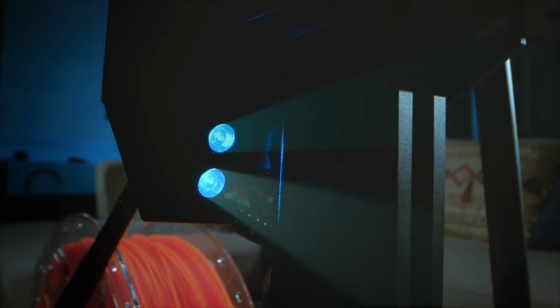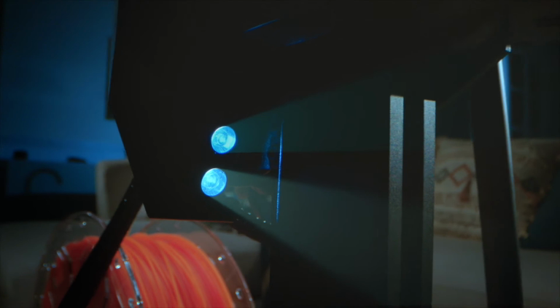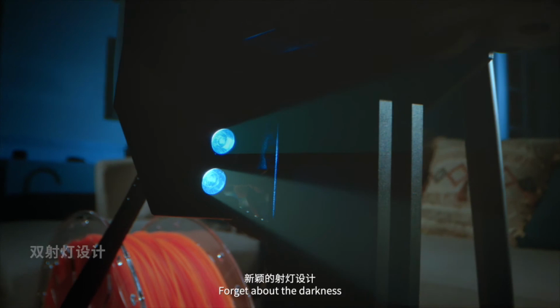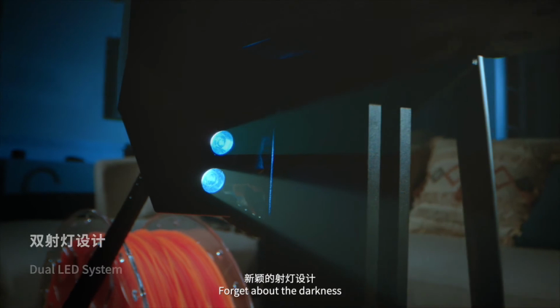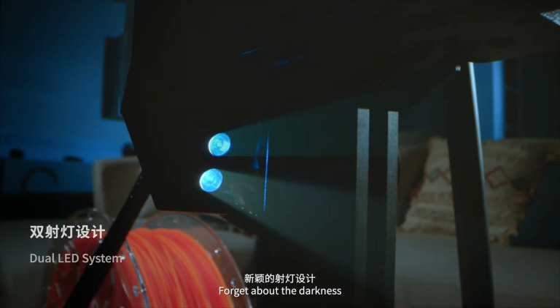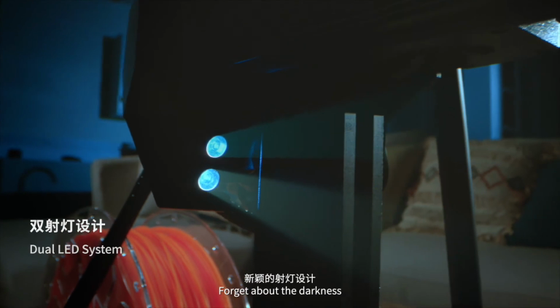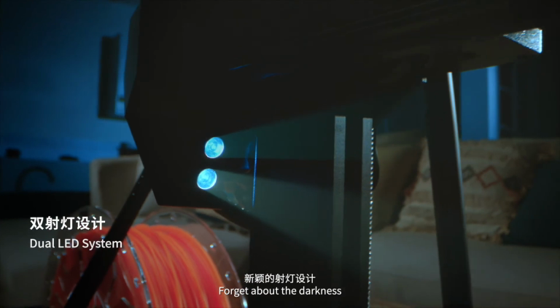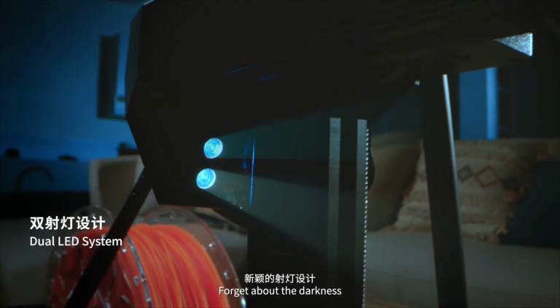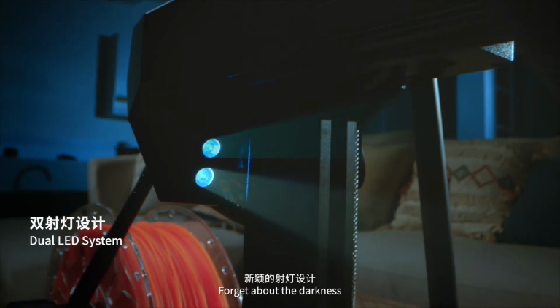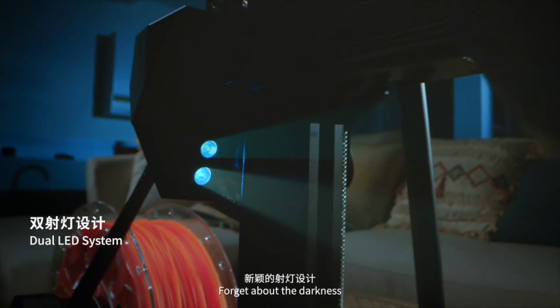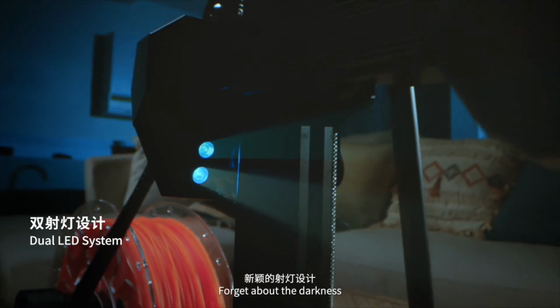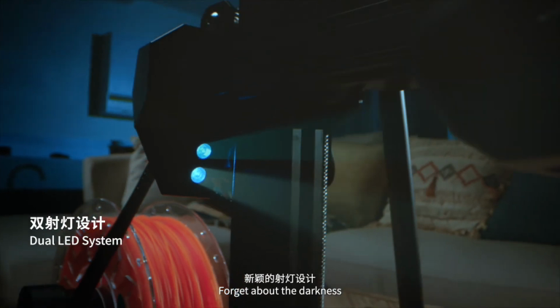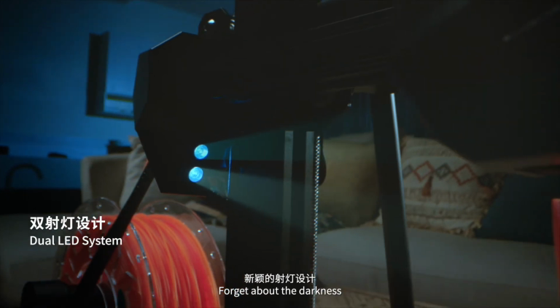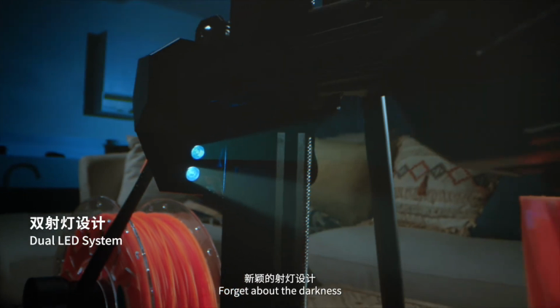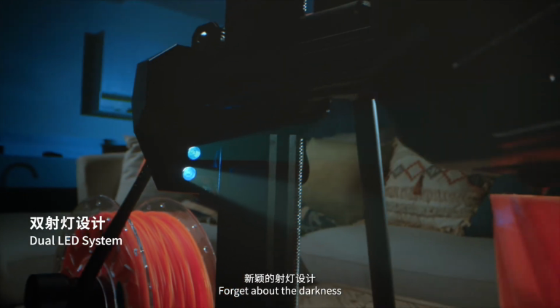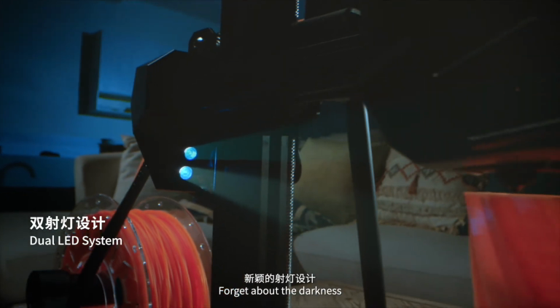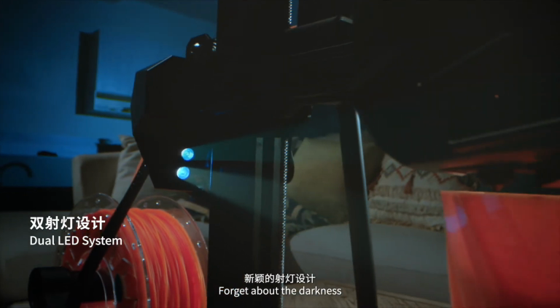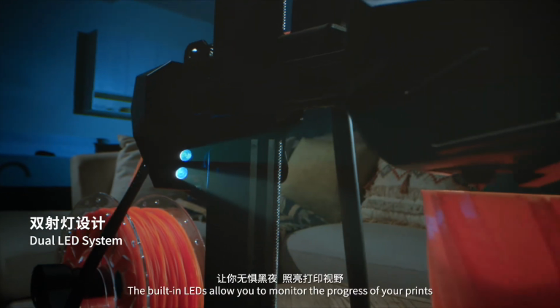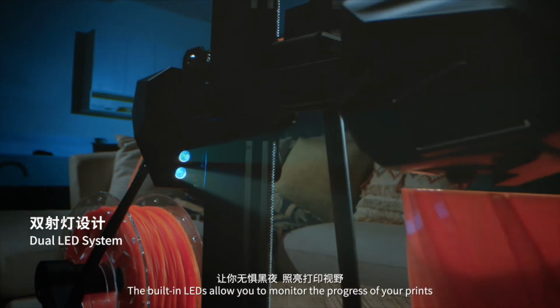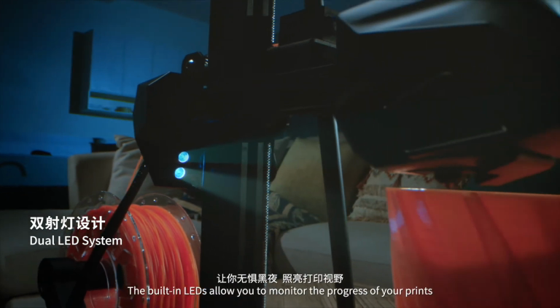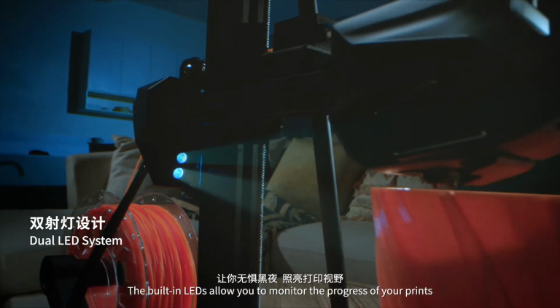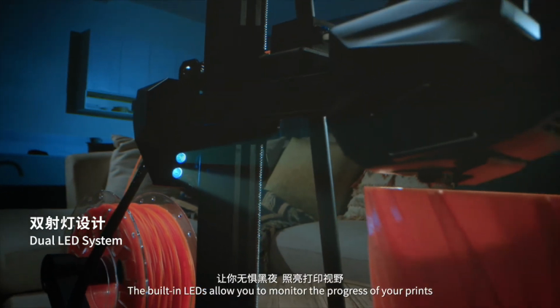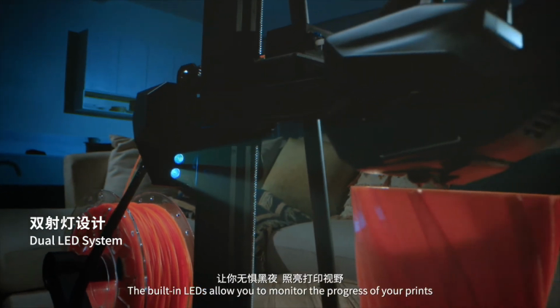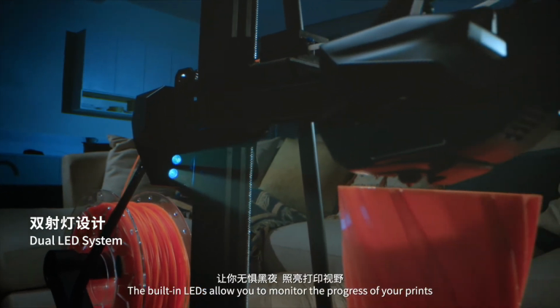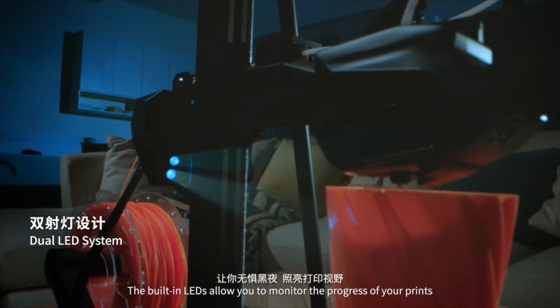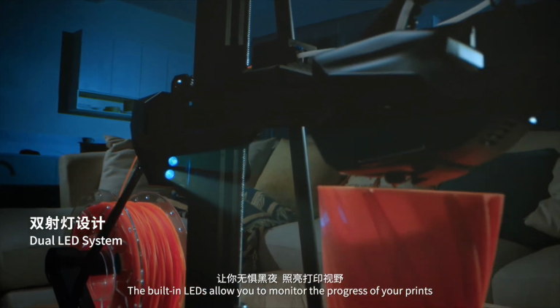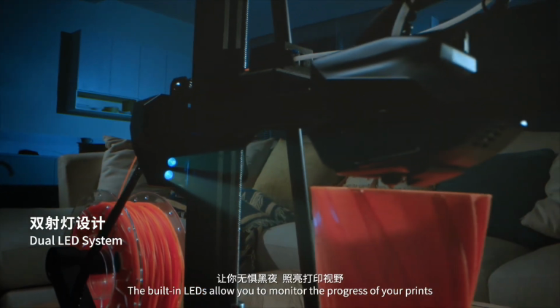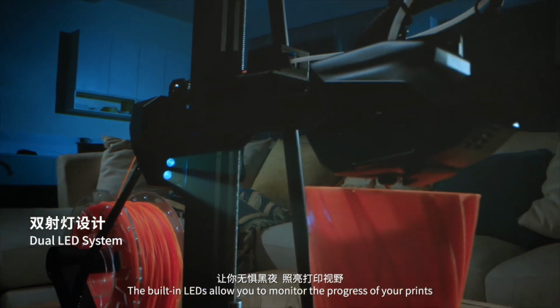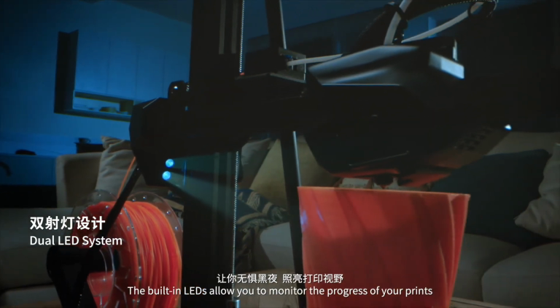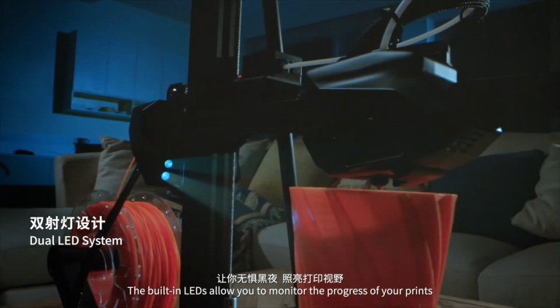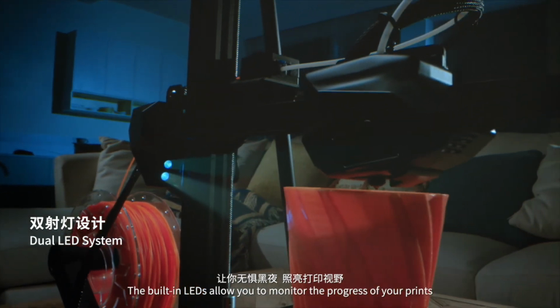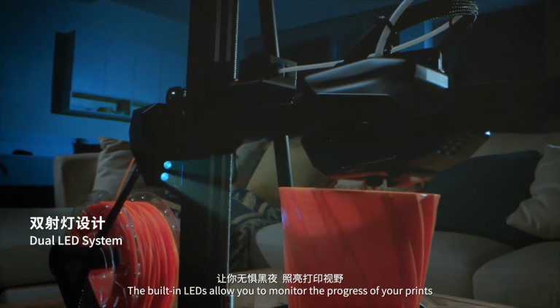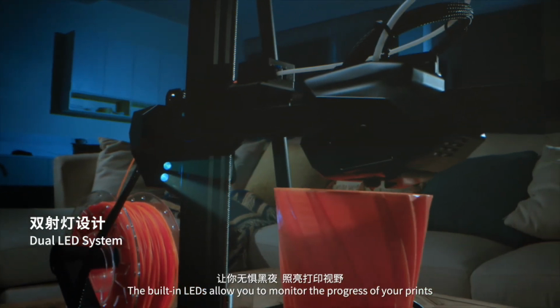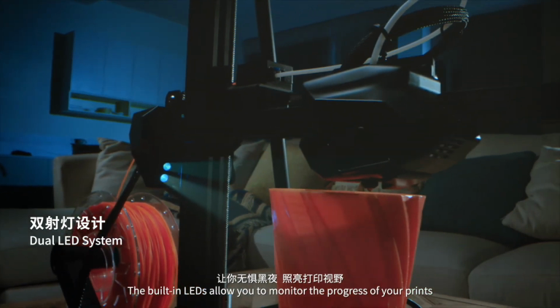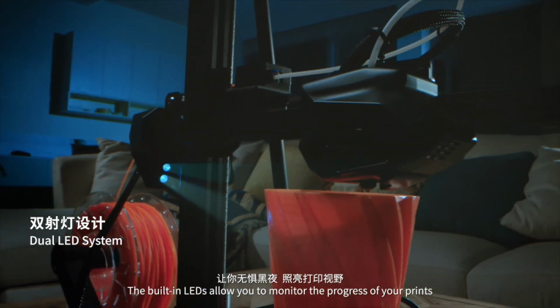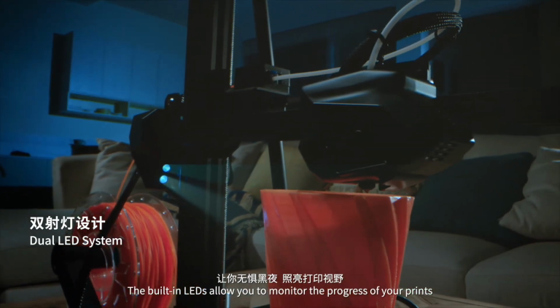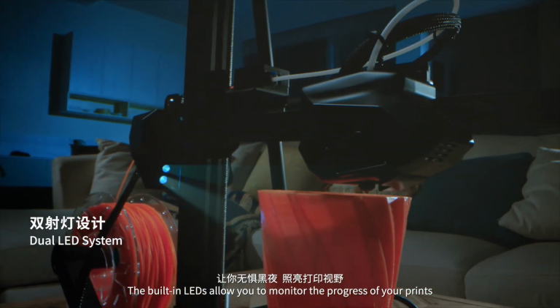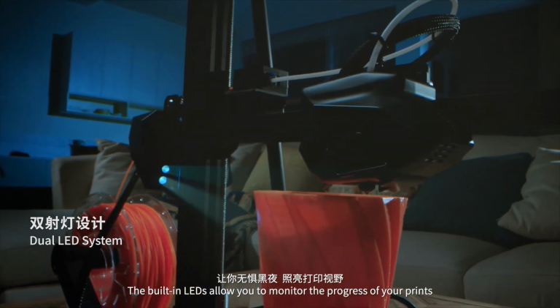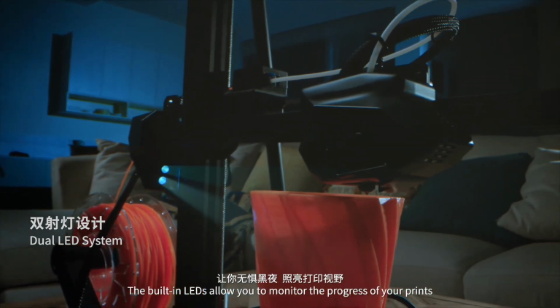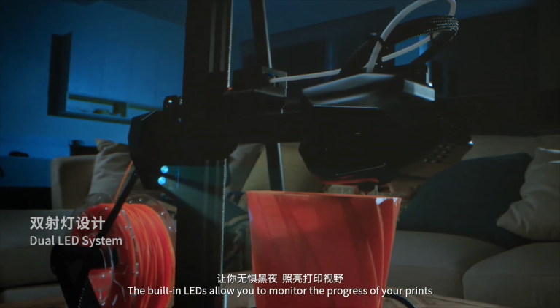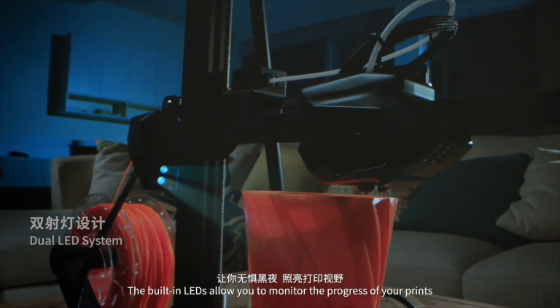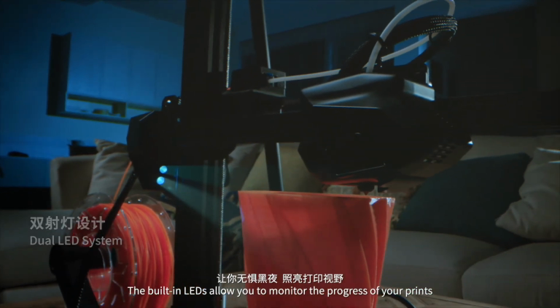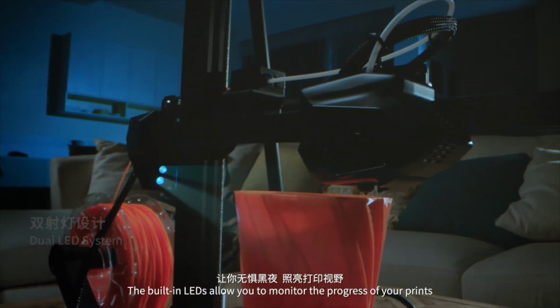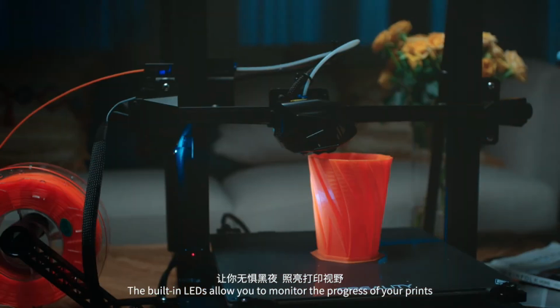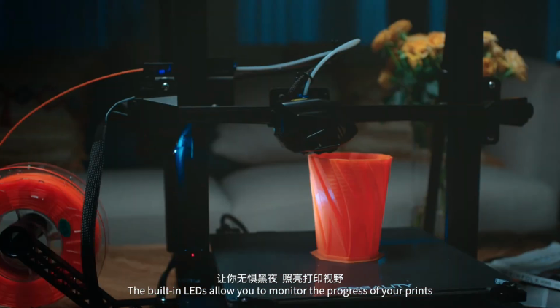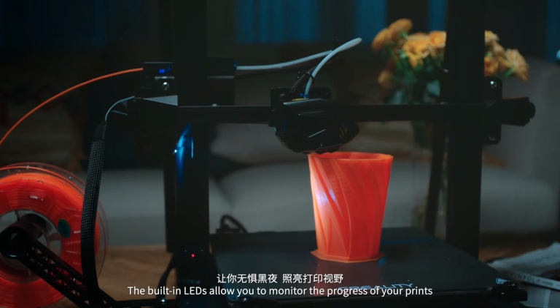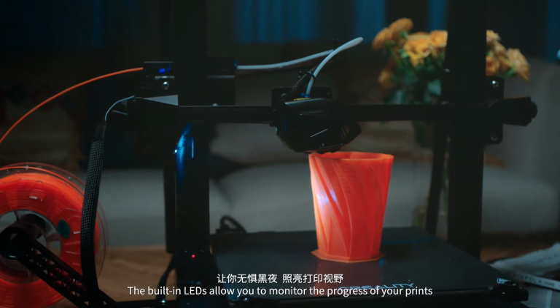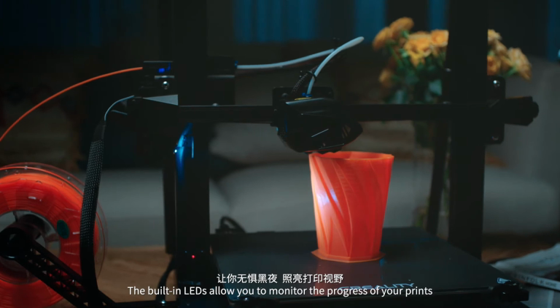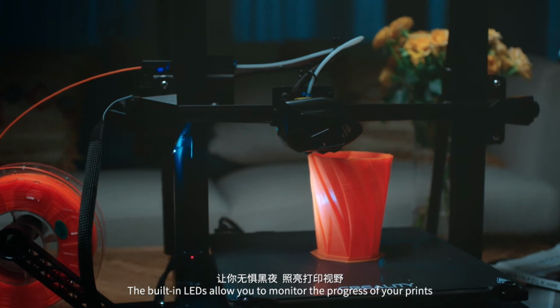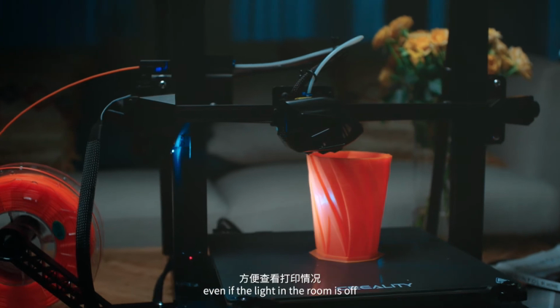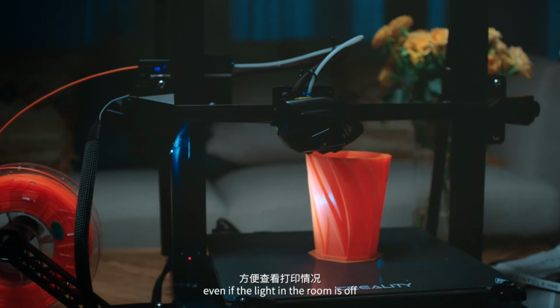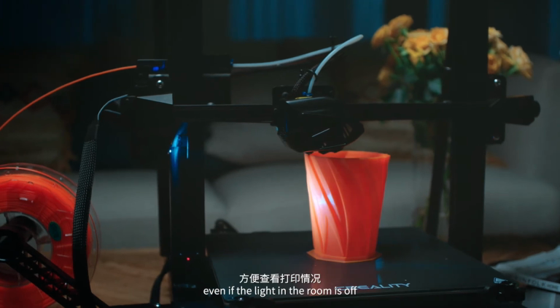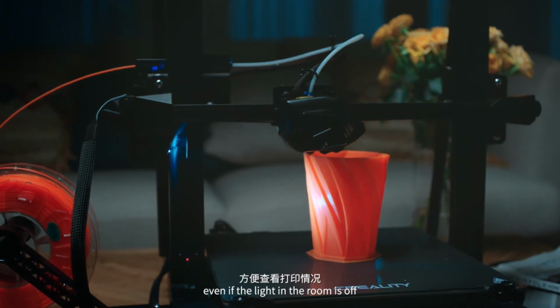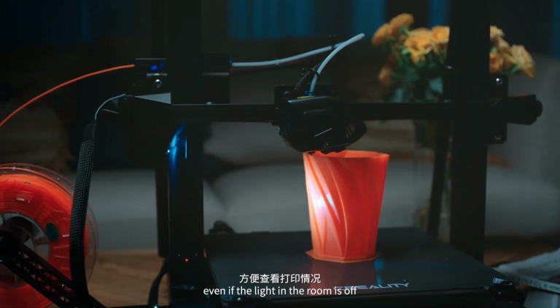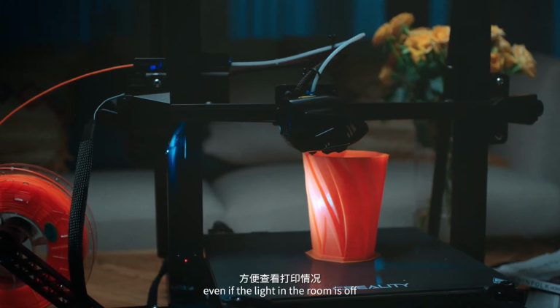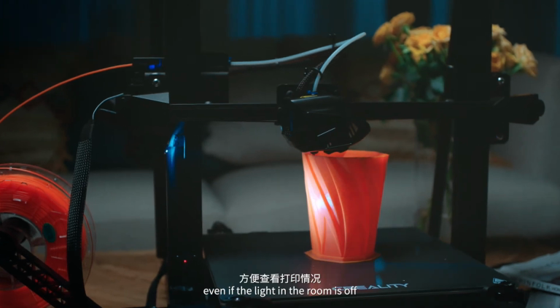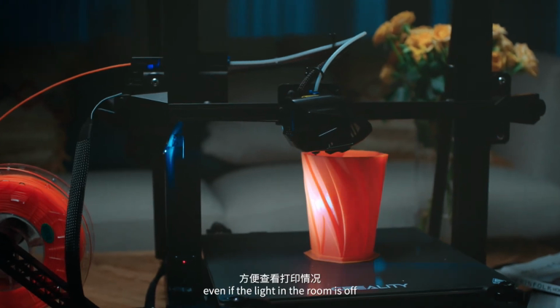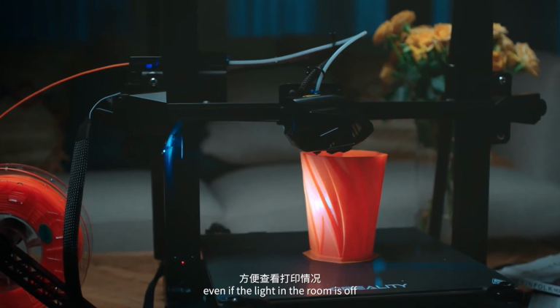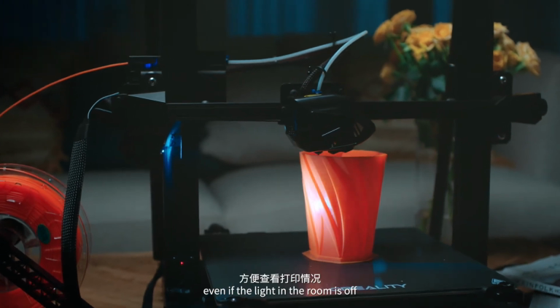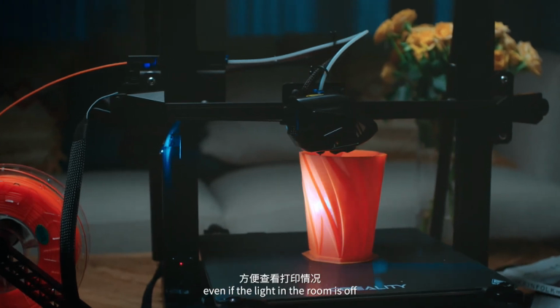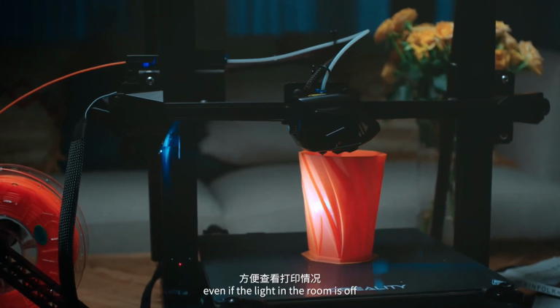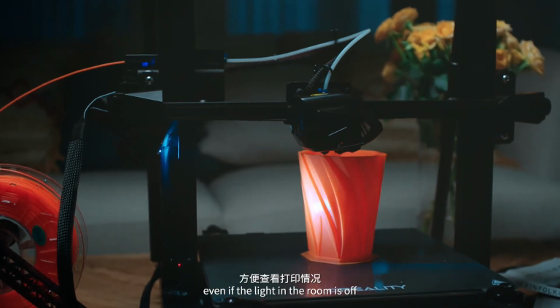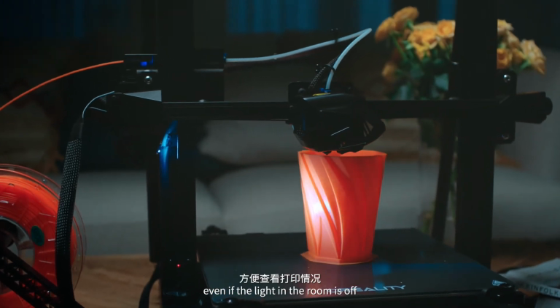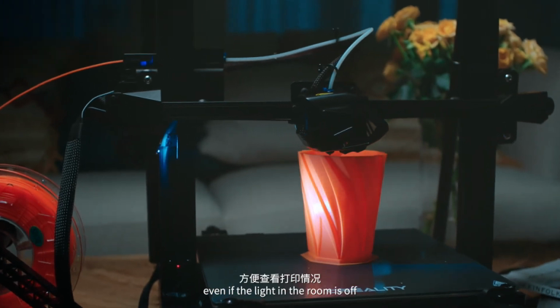The built-in LEDs allow you to monitor the progress of your prints, even if the light in the room is off.